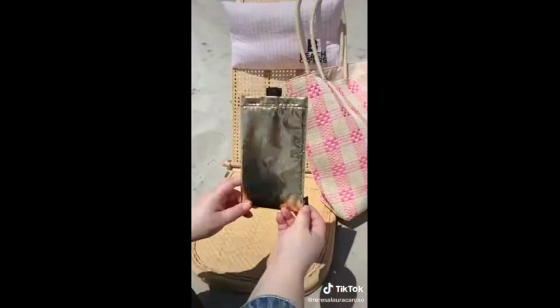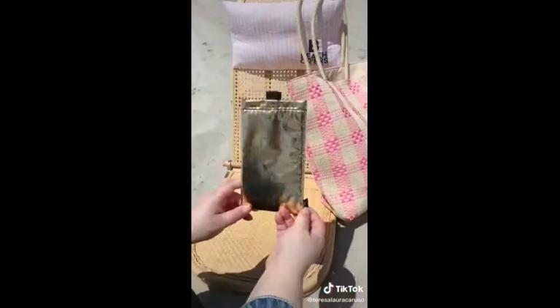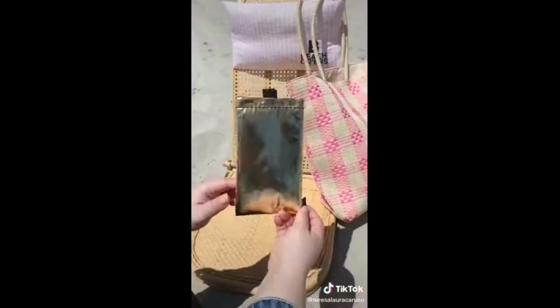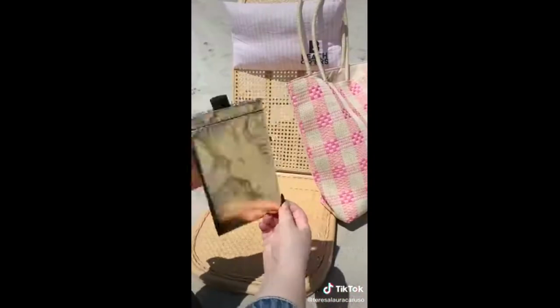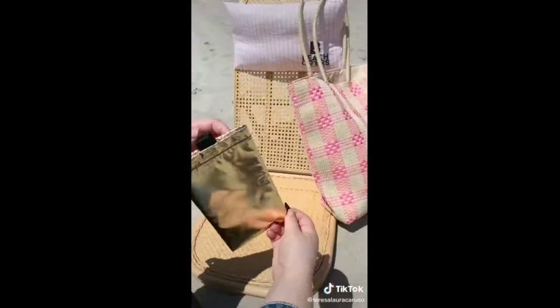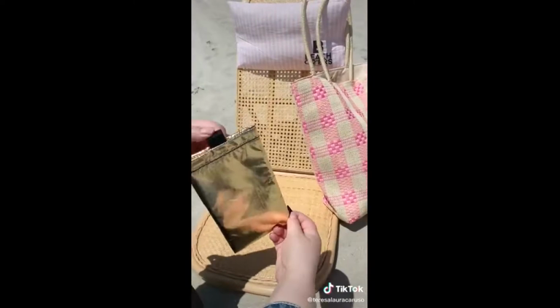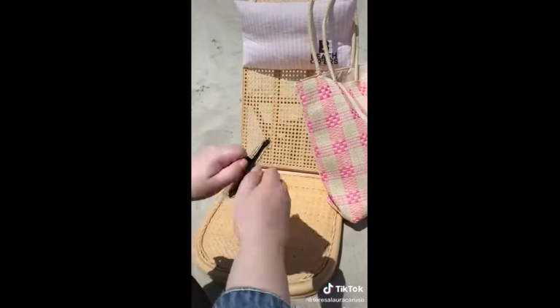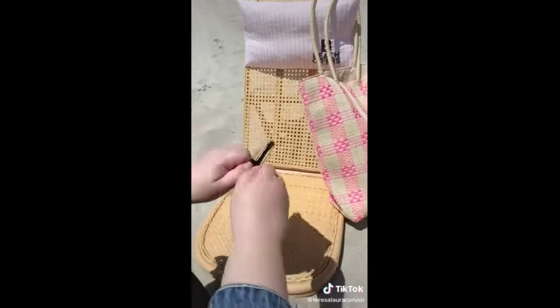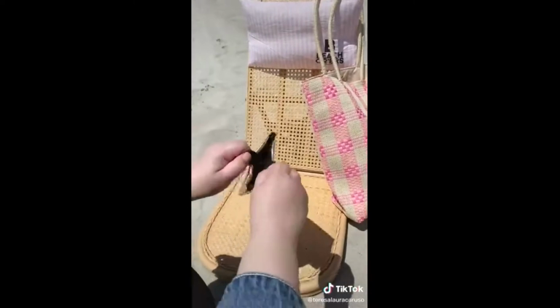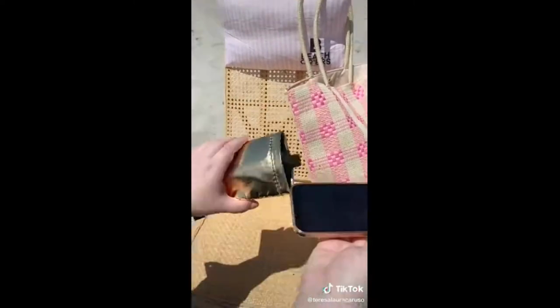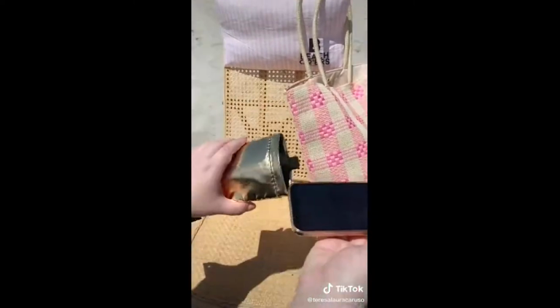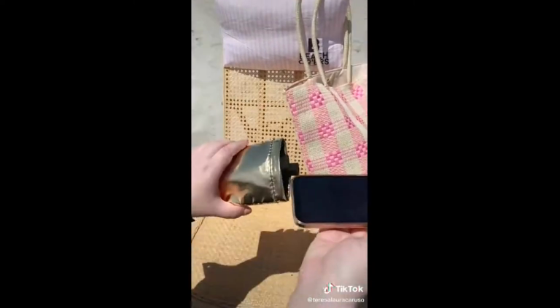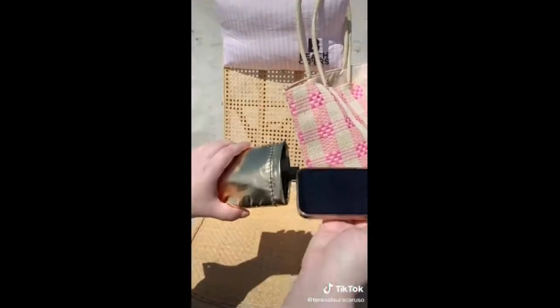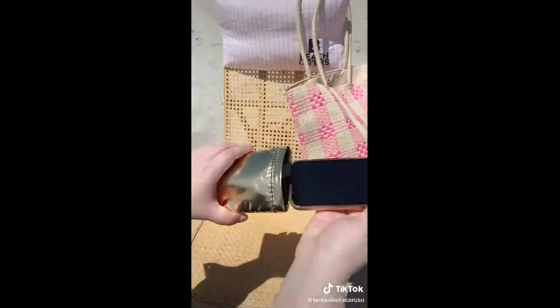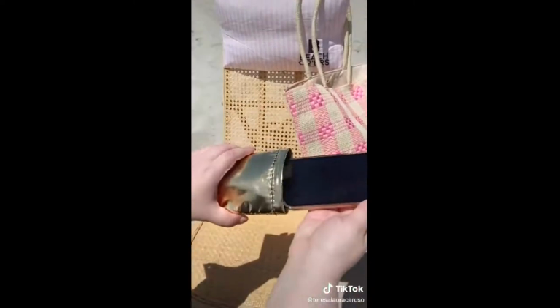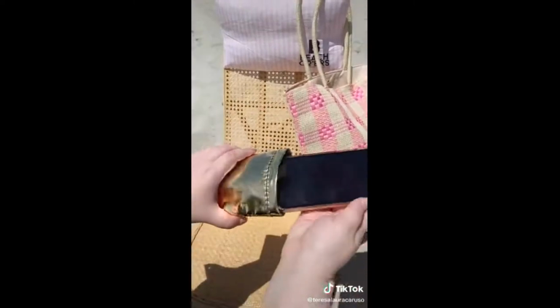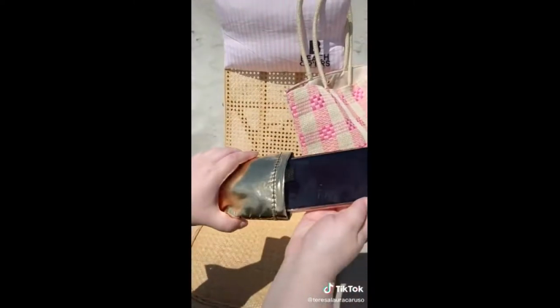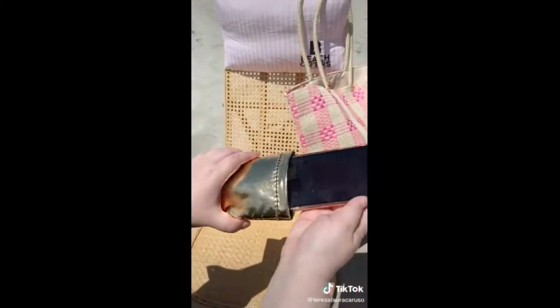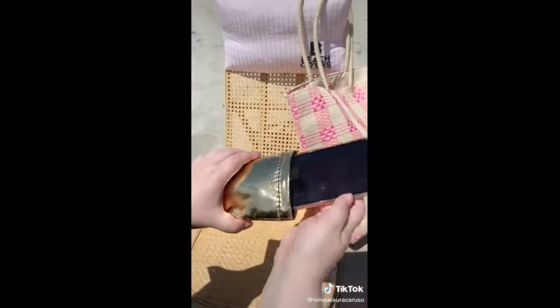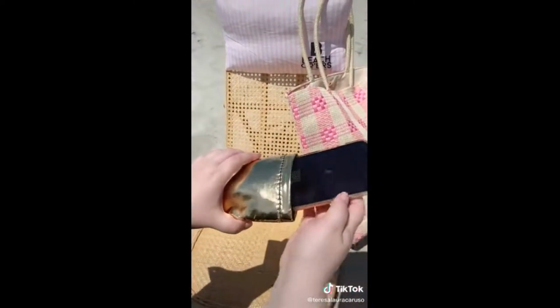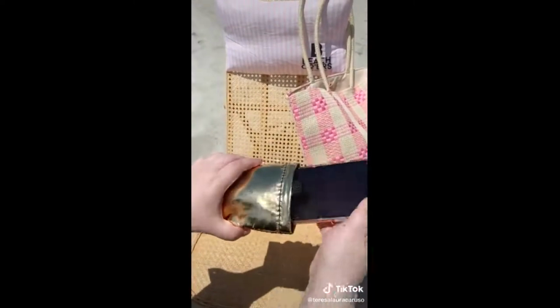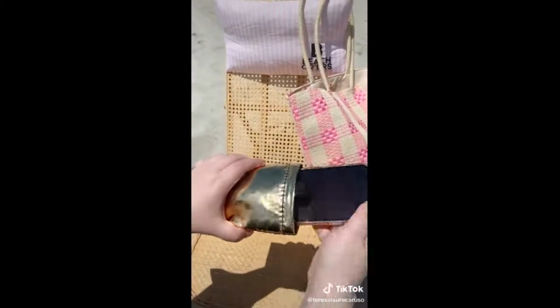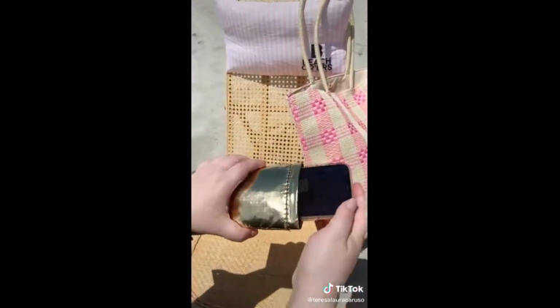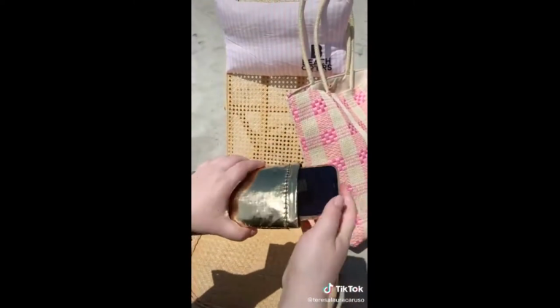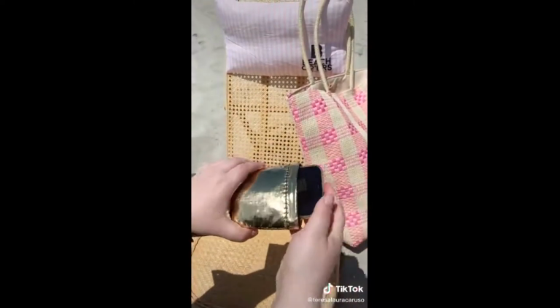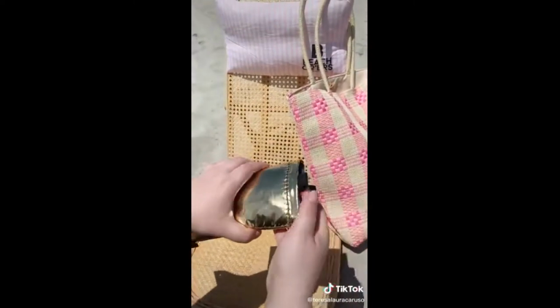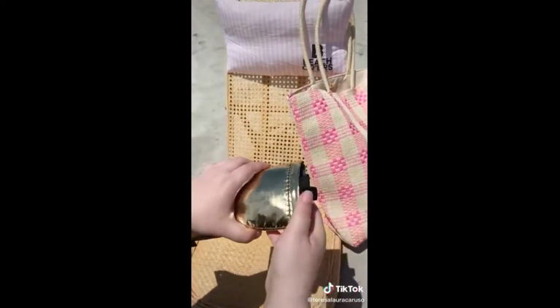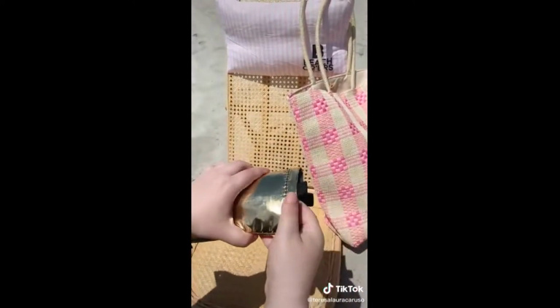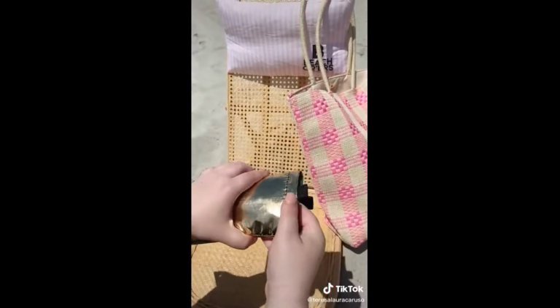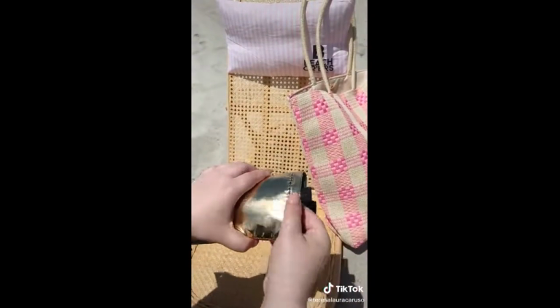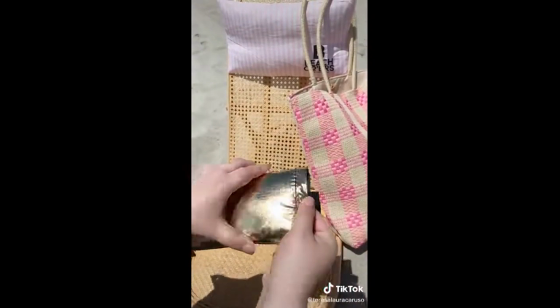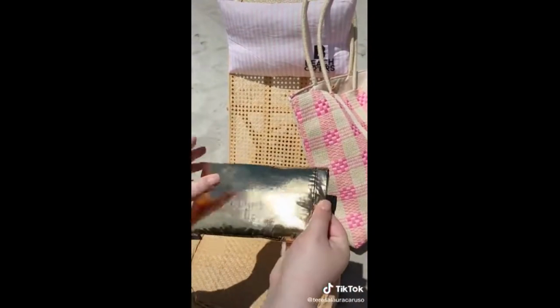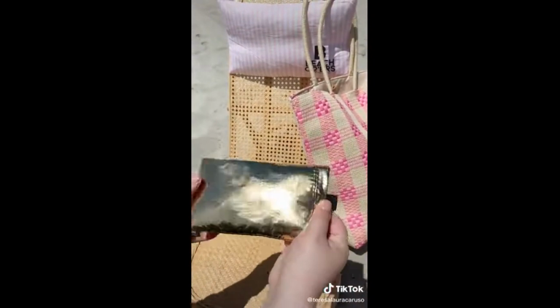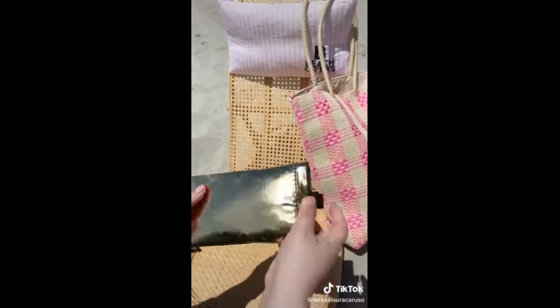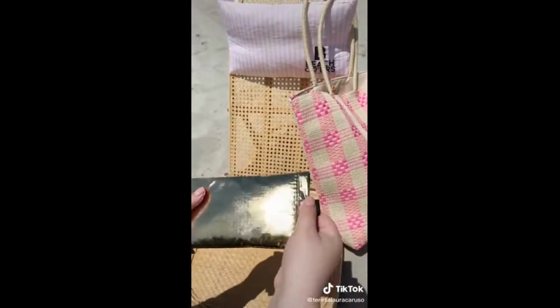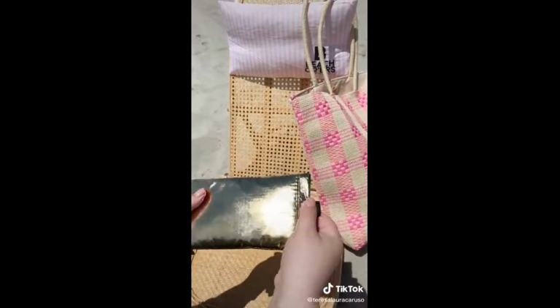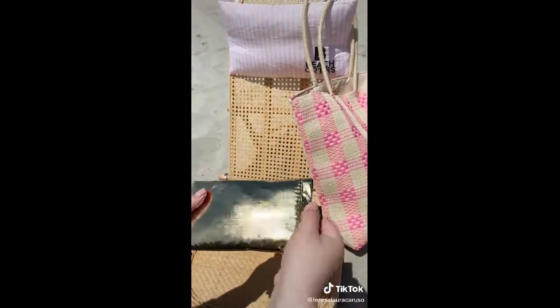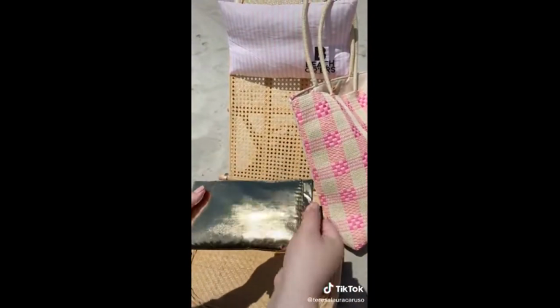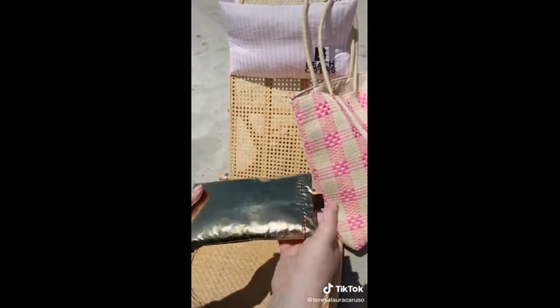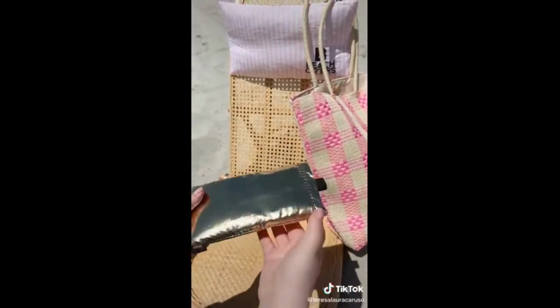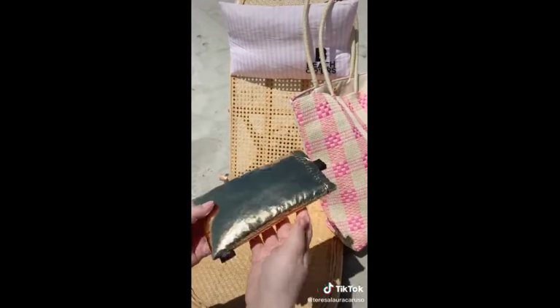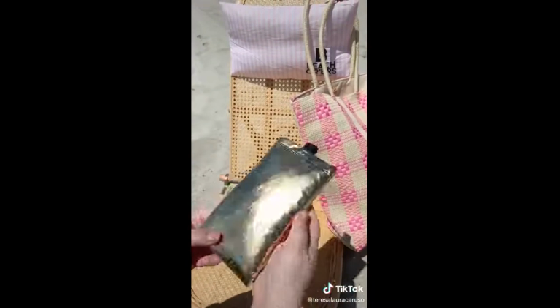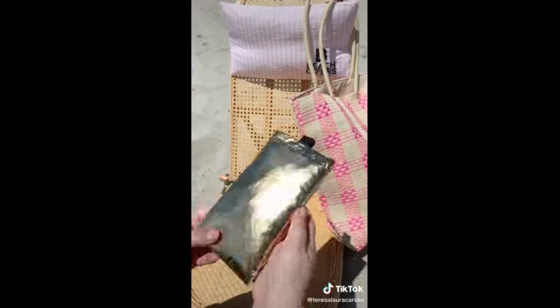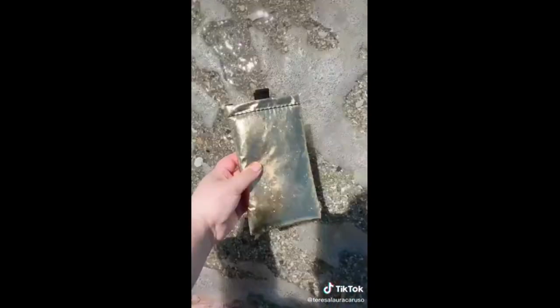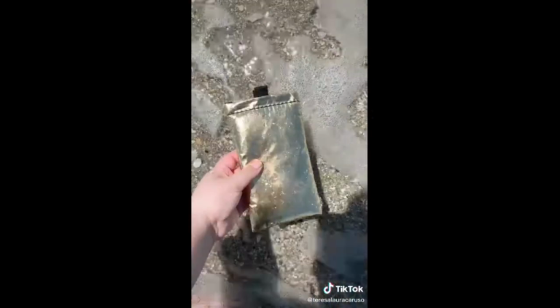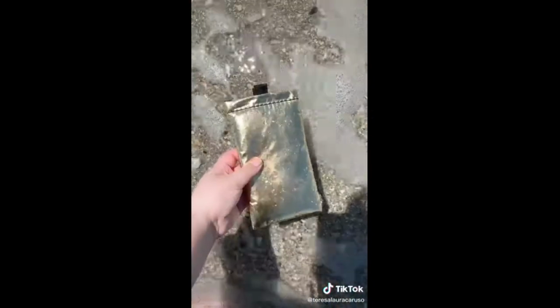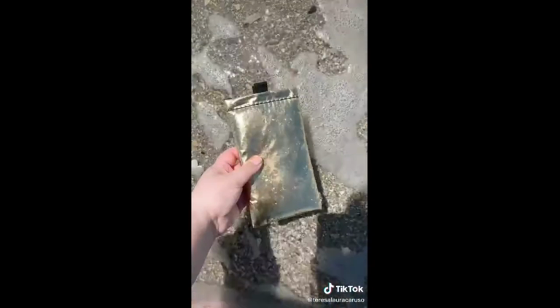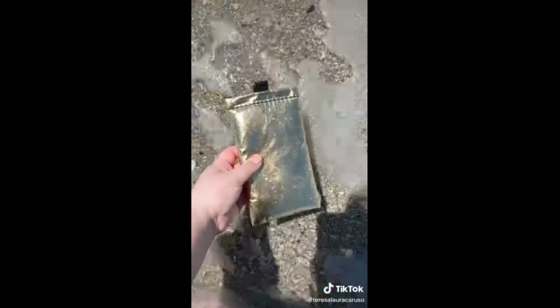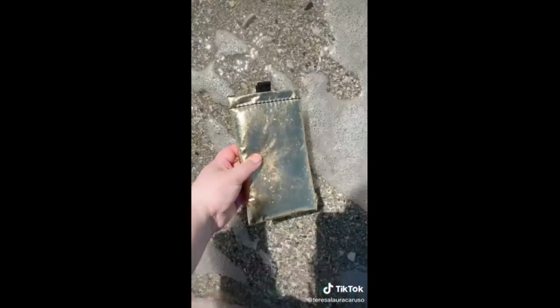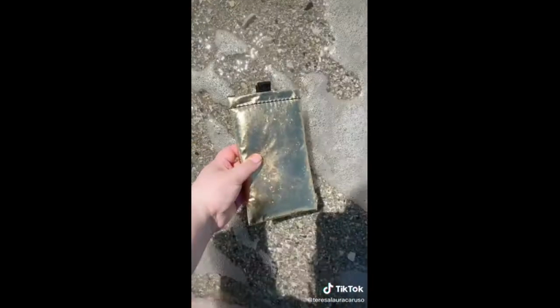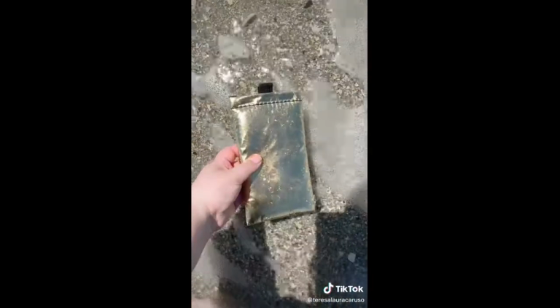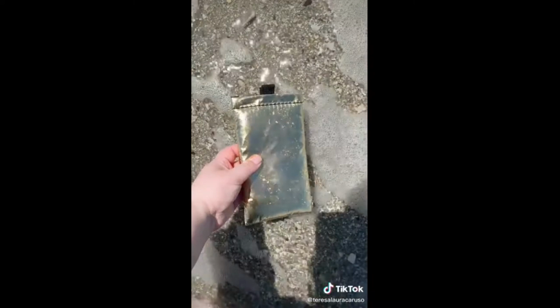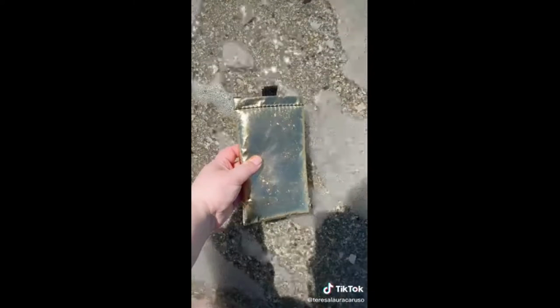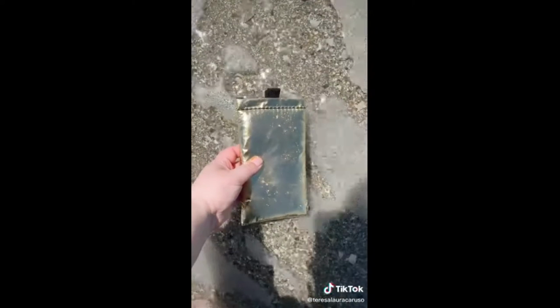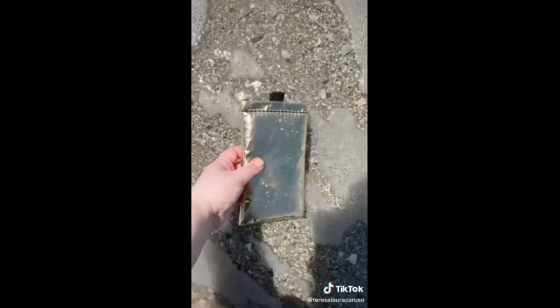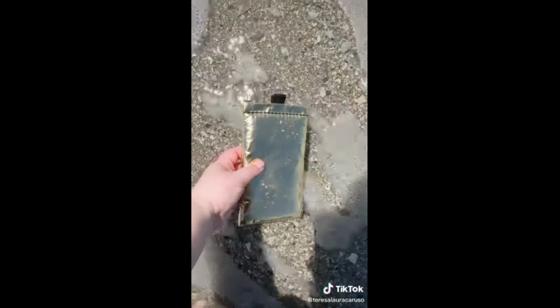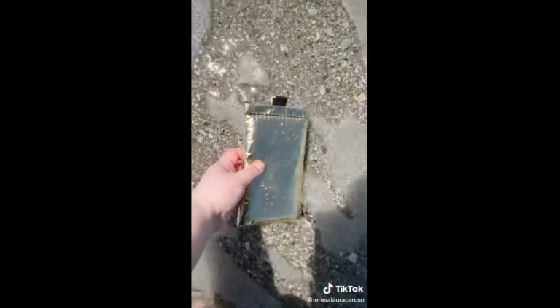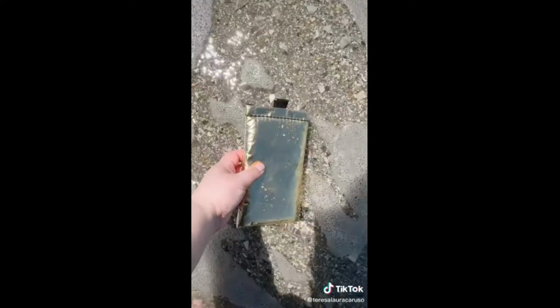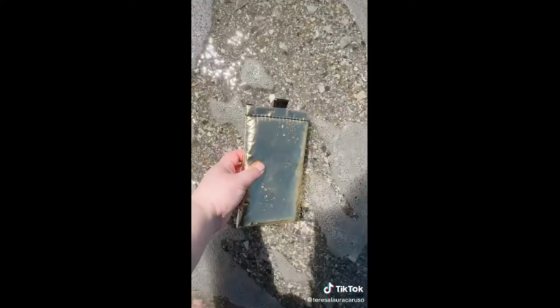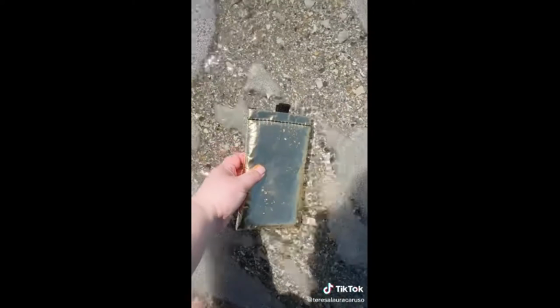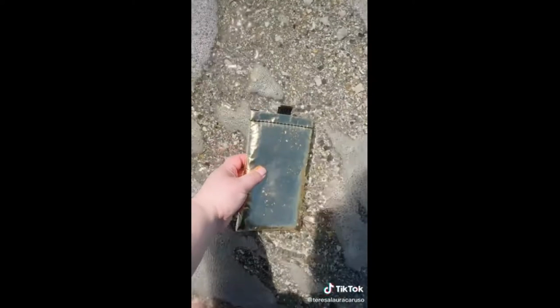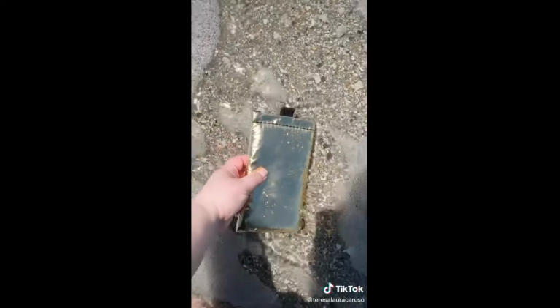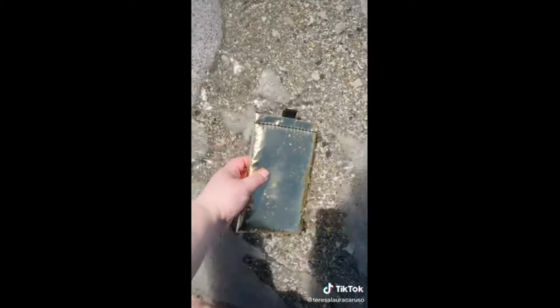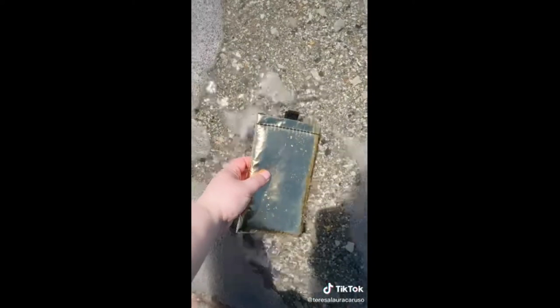And lastly, this pouch is designed to protect your phone from the heat or the water. You don't have to worry about your phone overheating in the sun, and it's water-resistant if you drop it in the water.